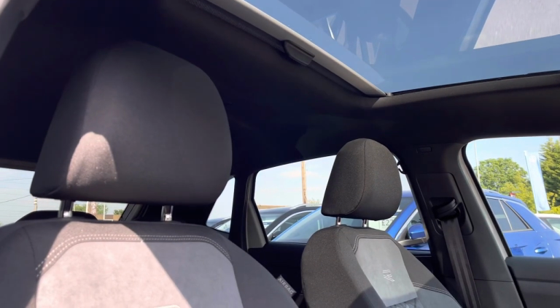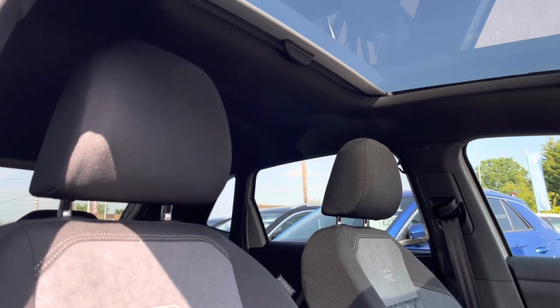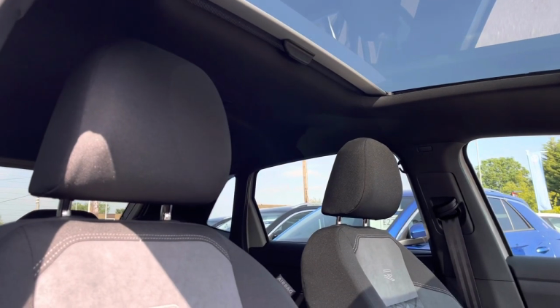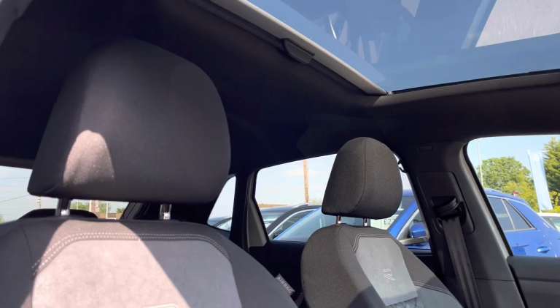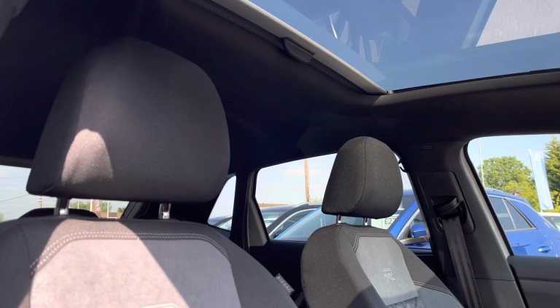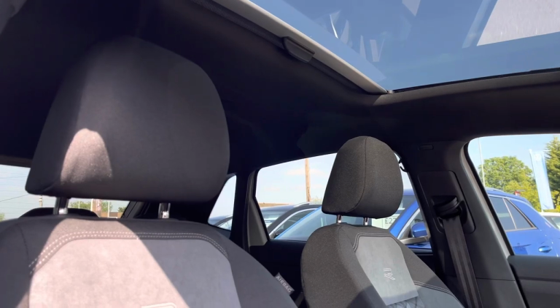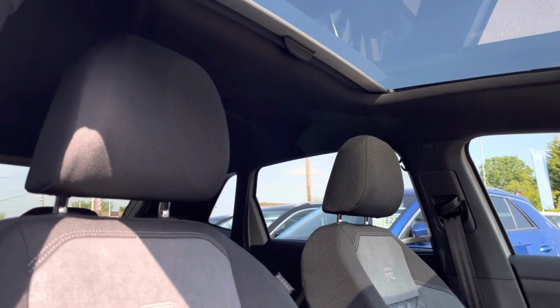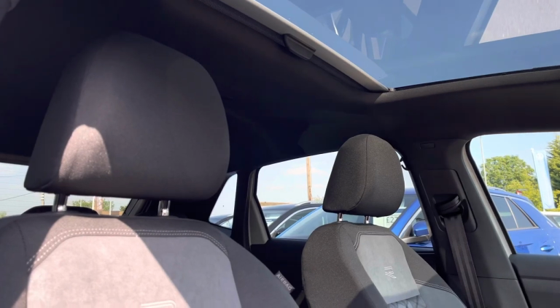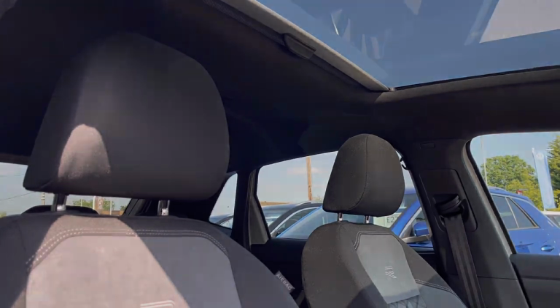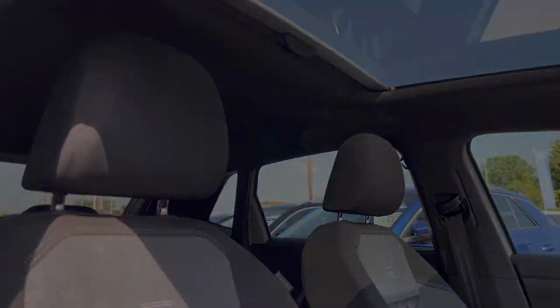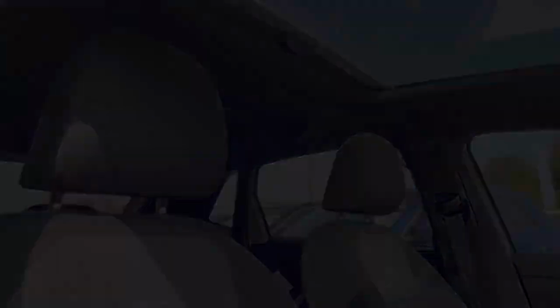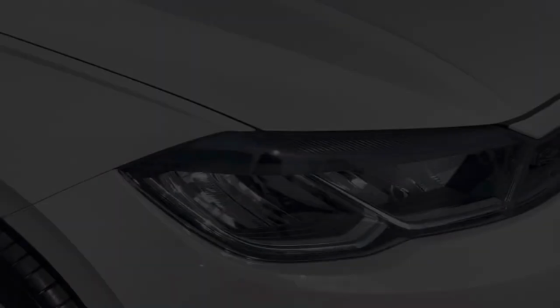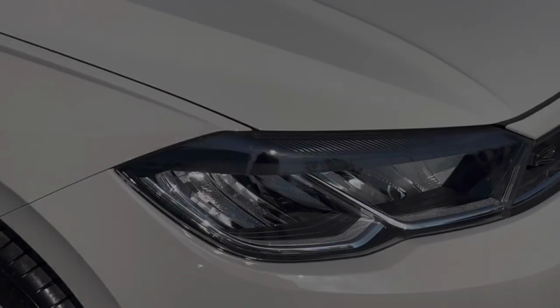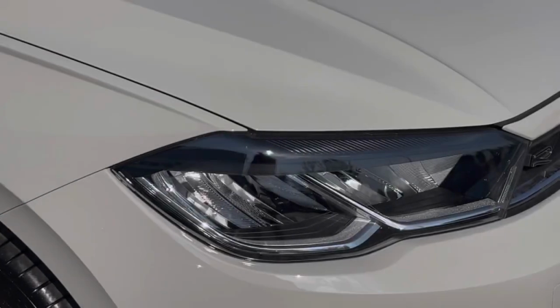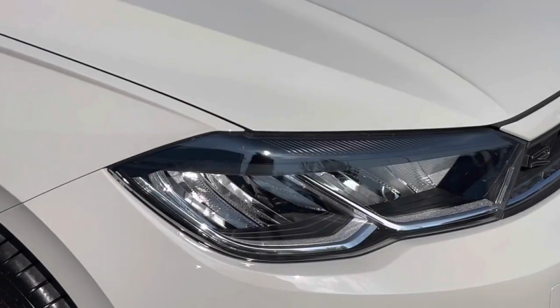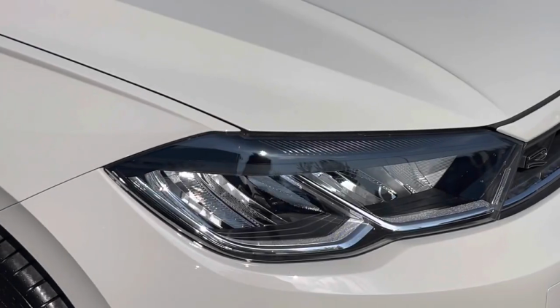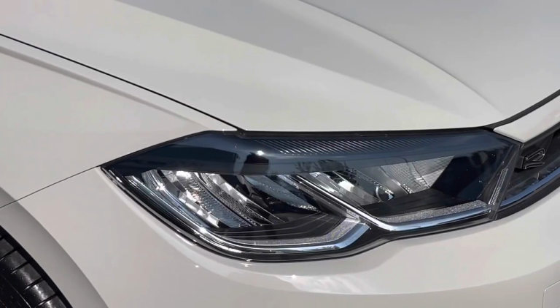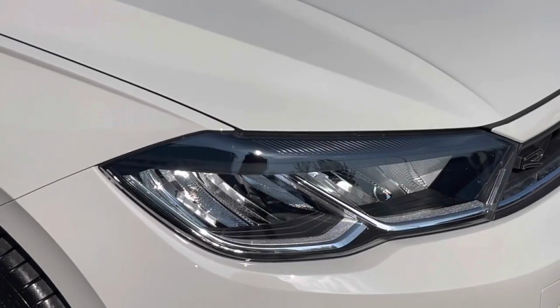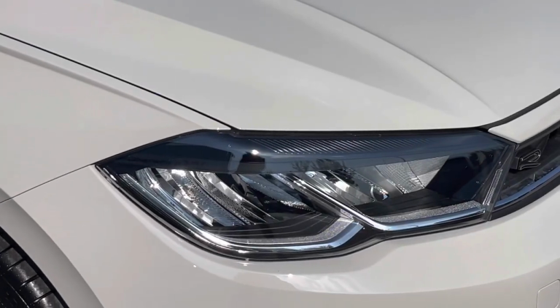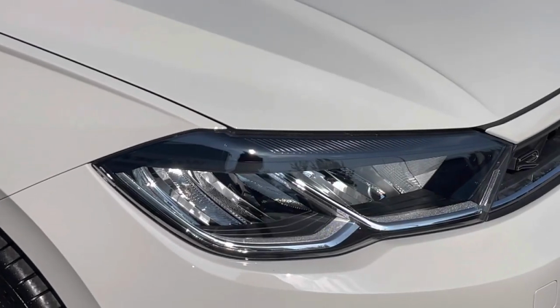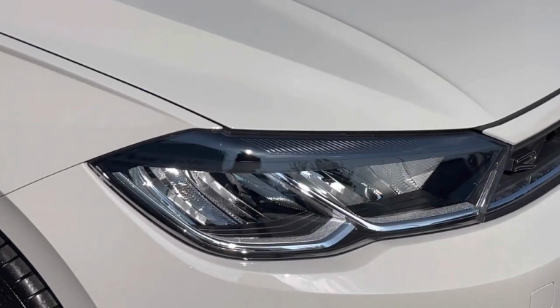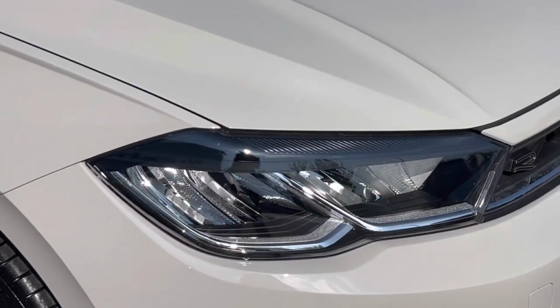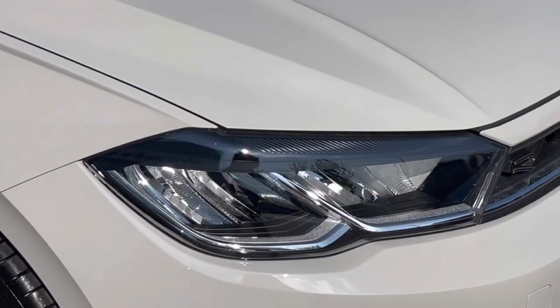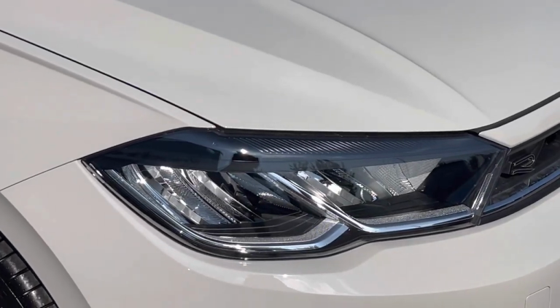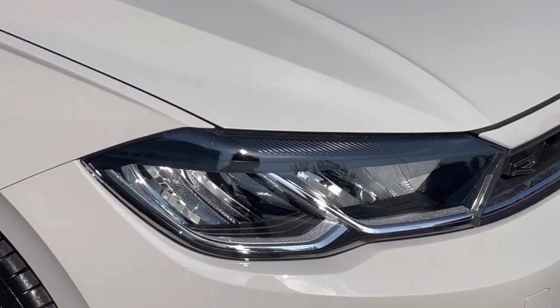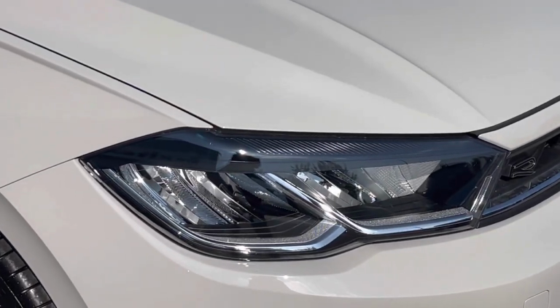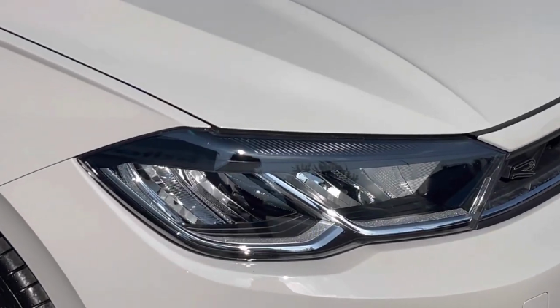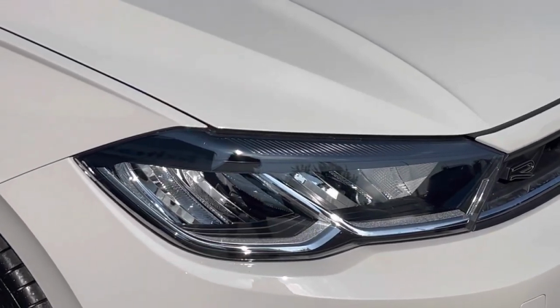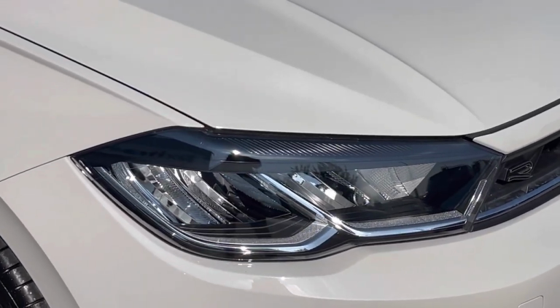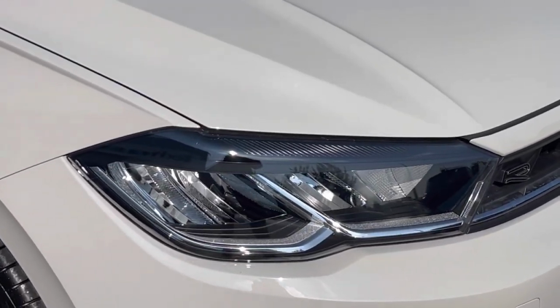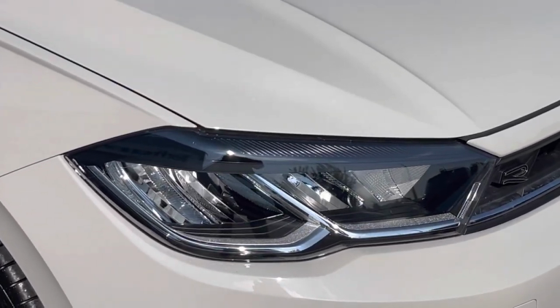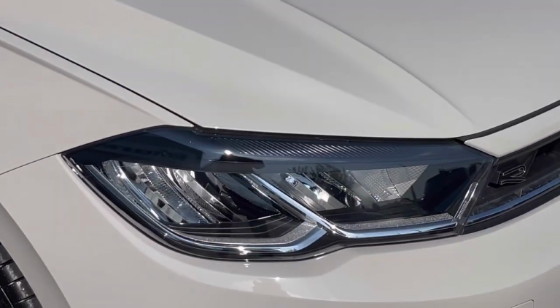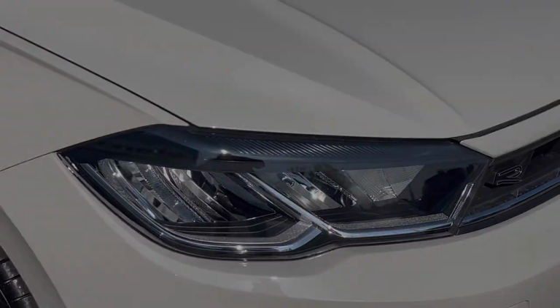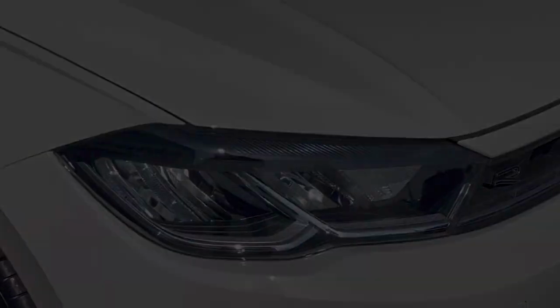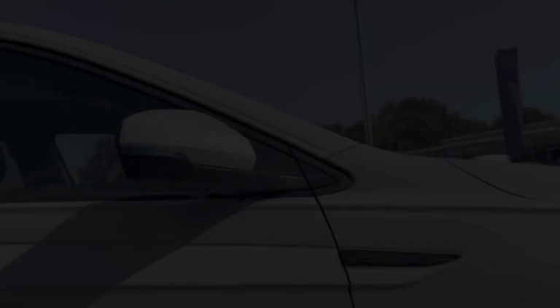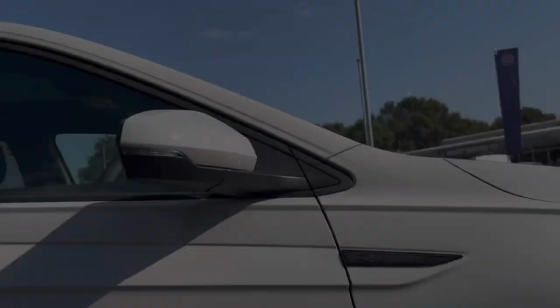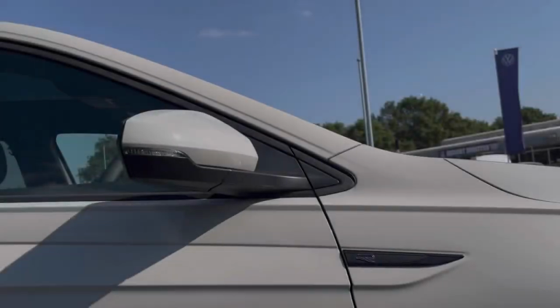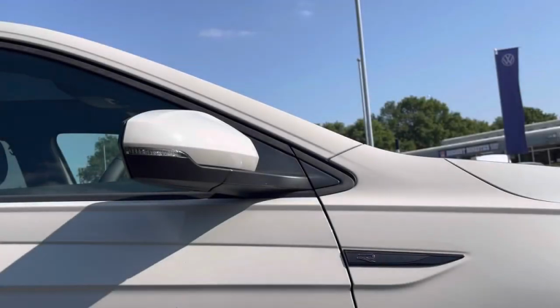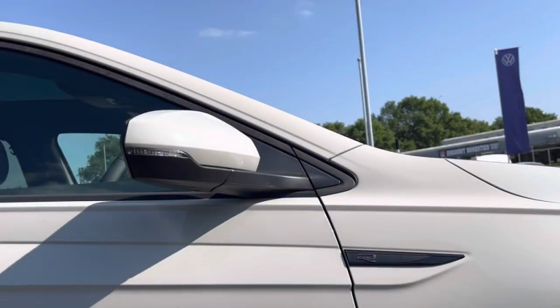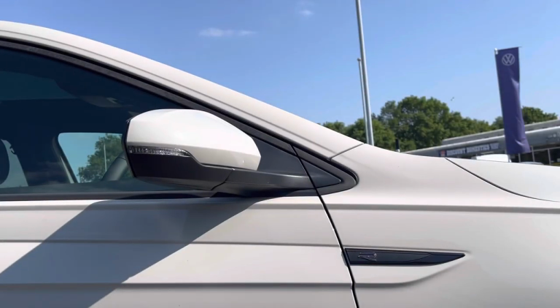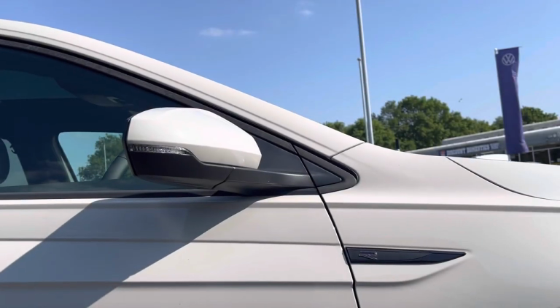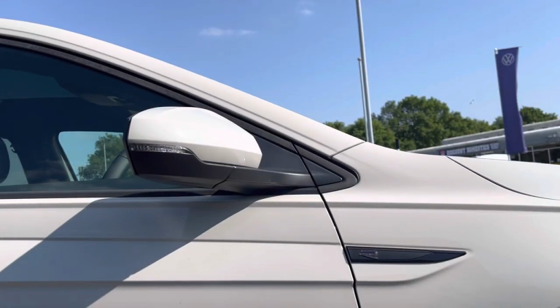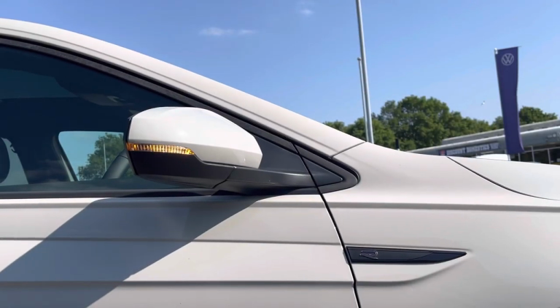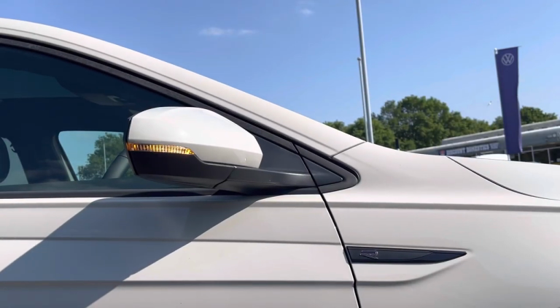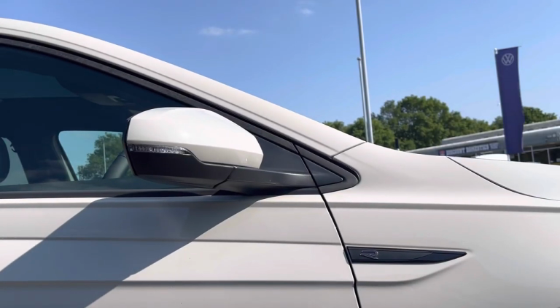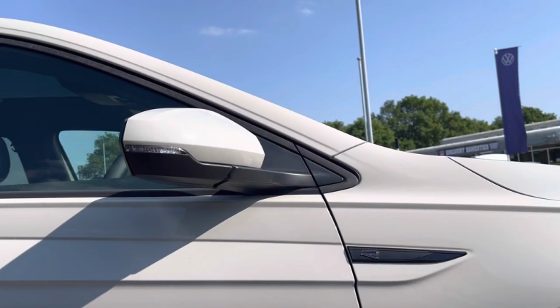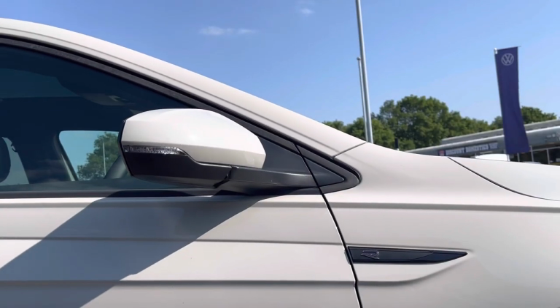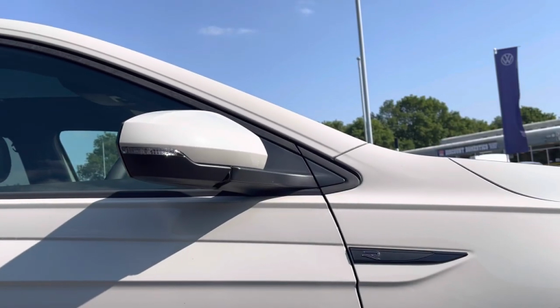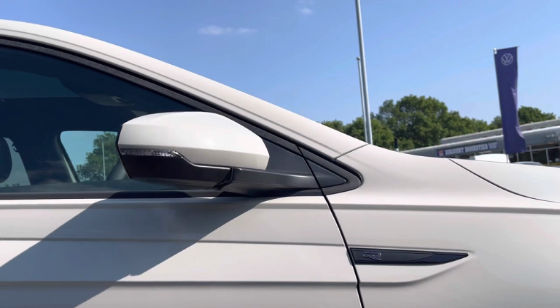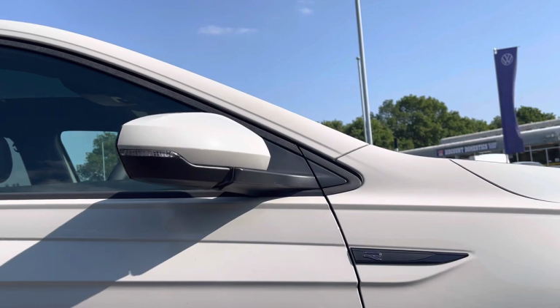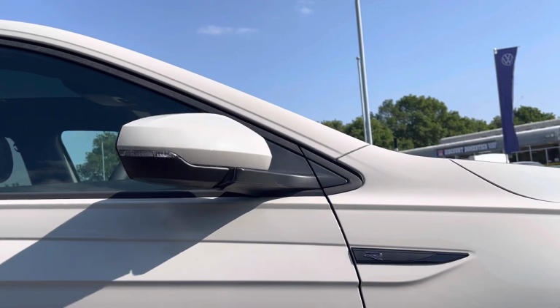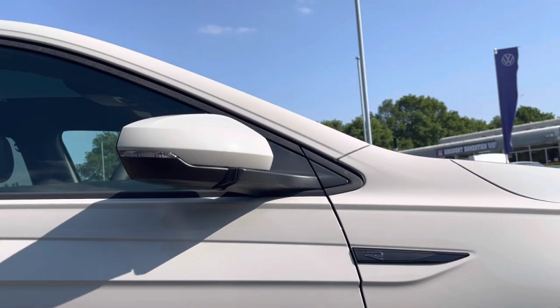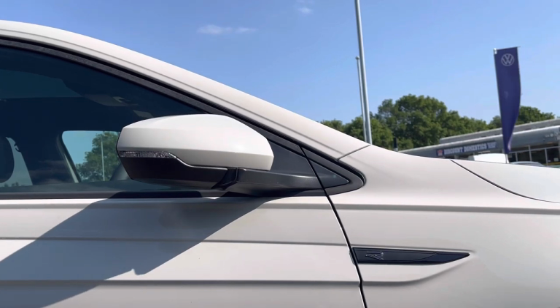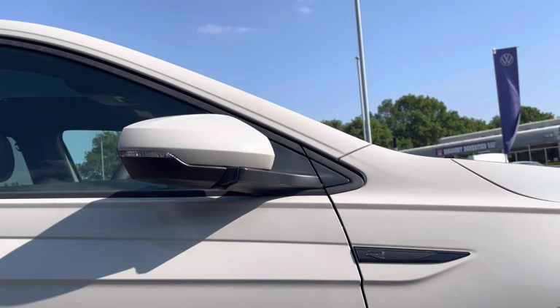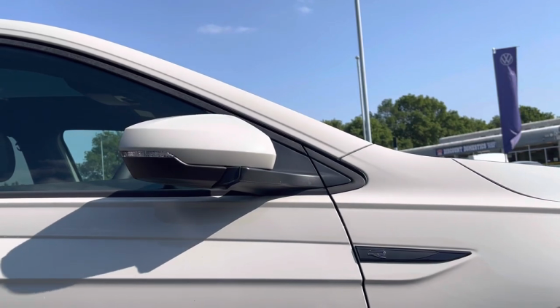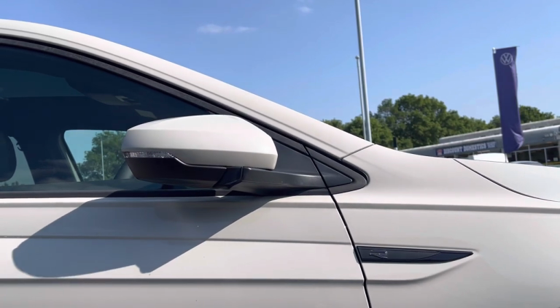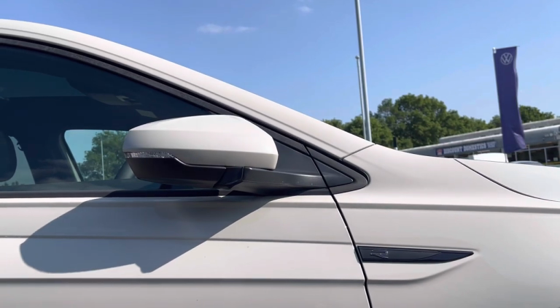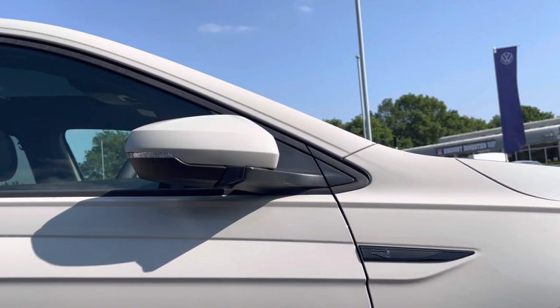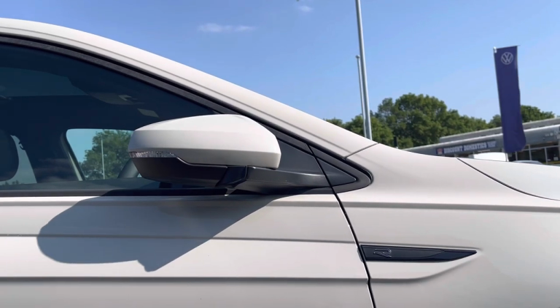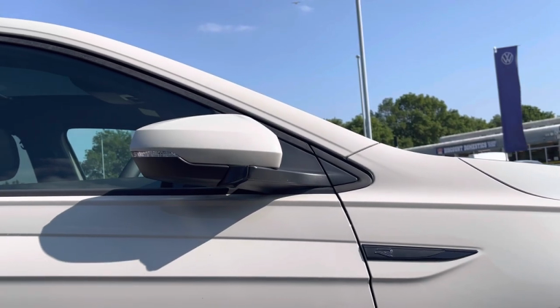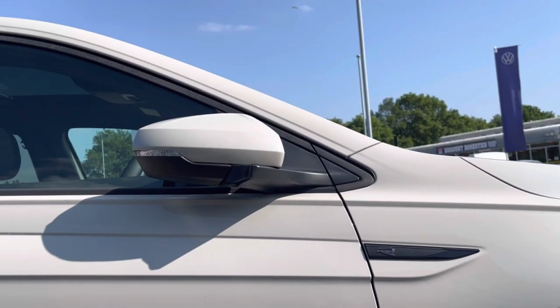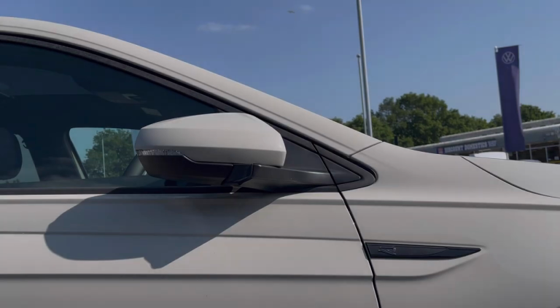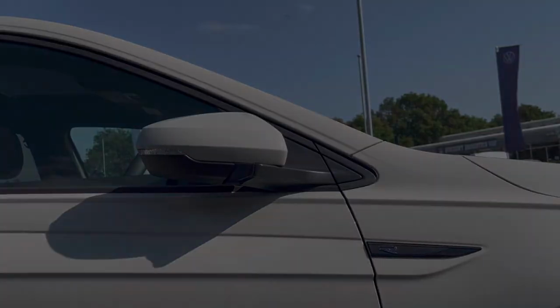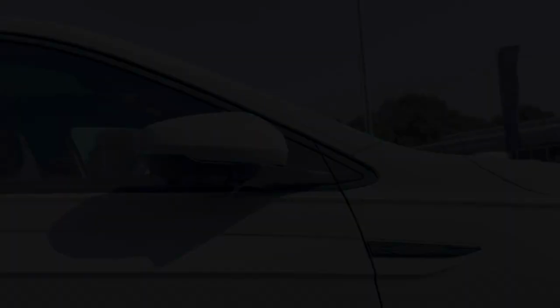LED headlights are fitted as standard, and we also have electric folding exterior mirrors providing additional safety for your vehicle.